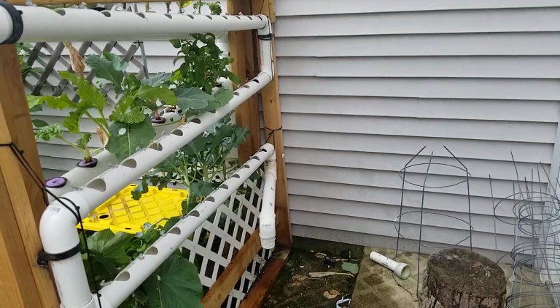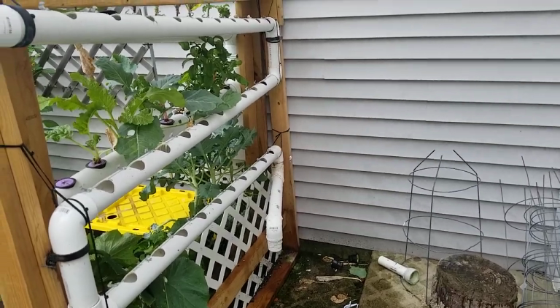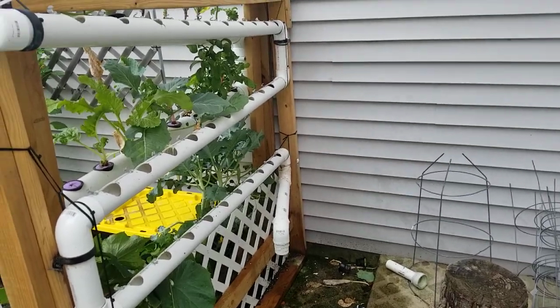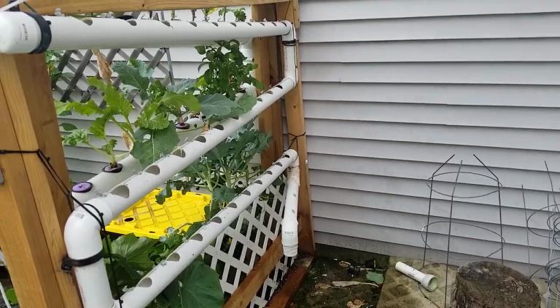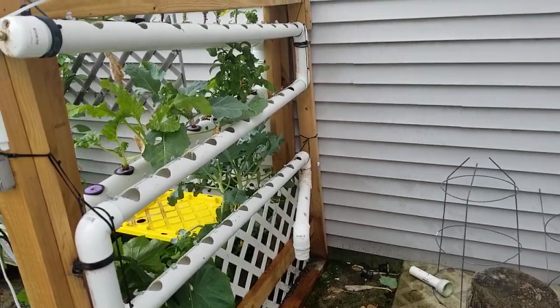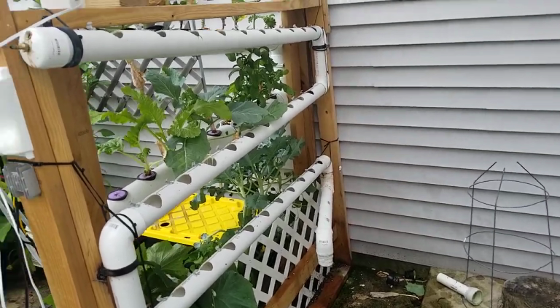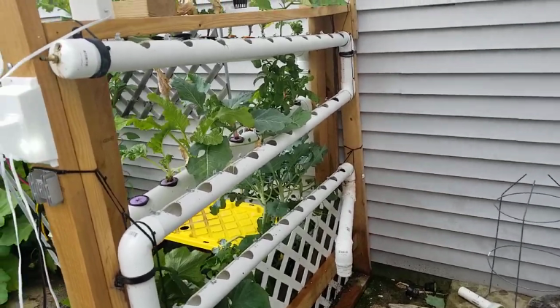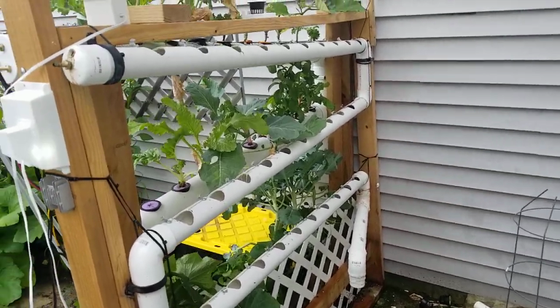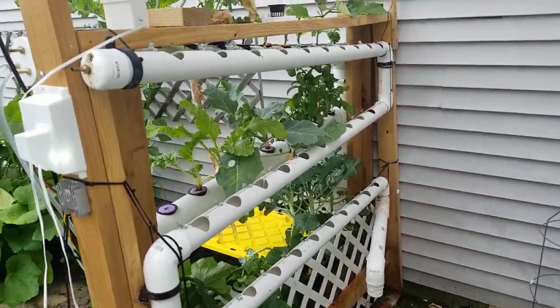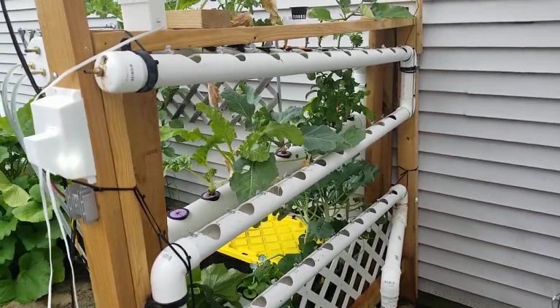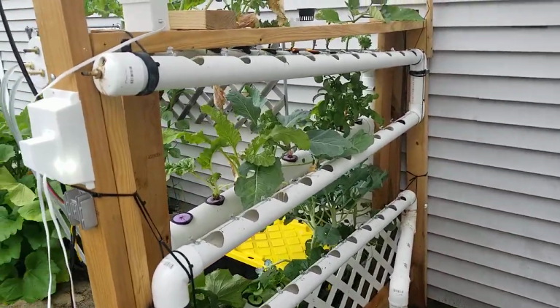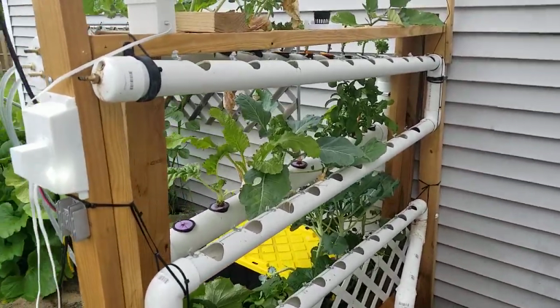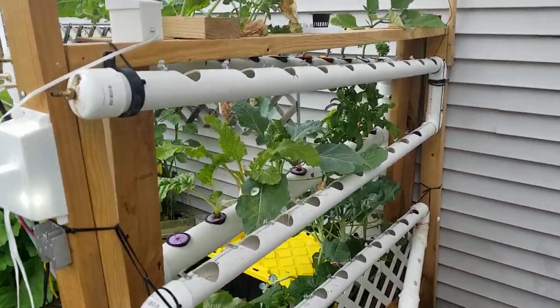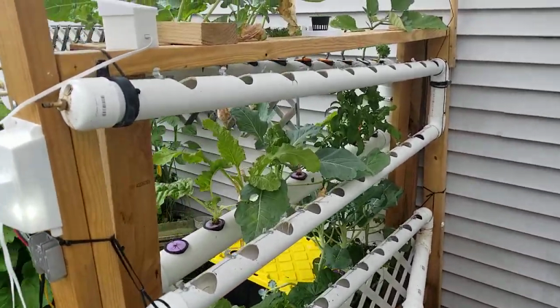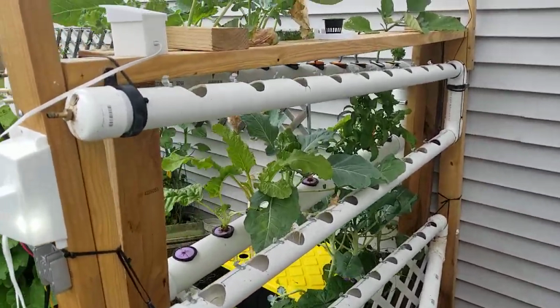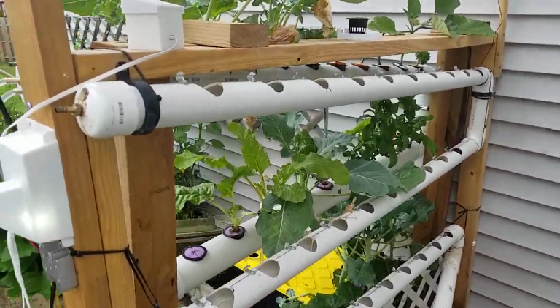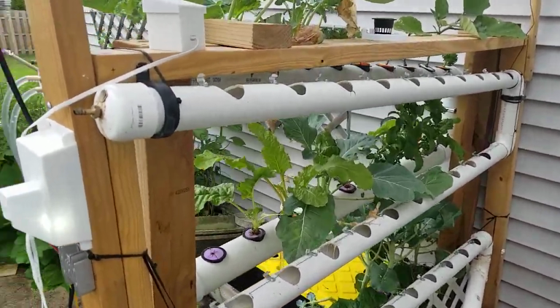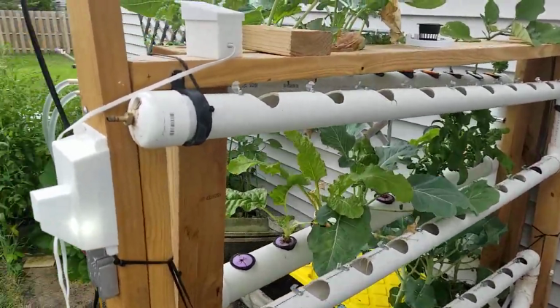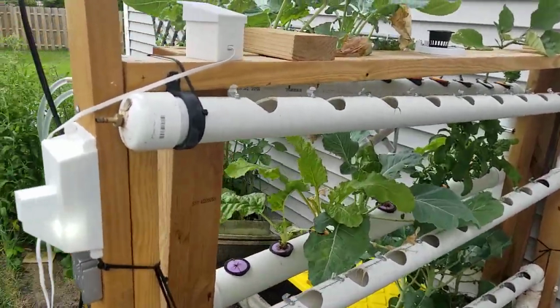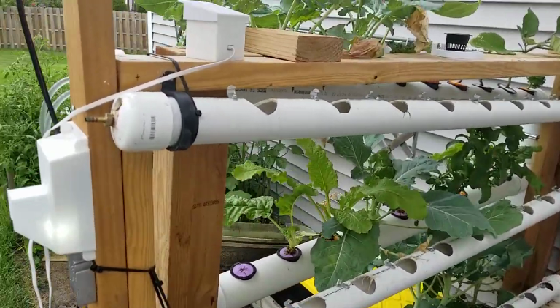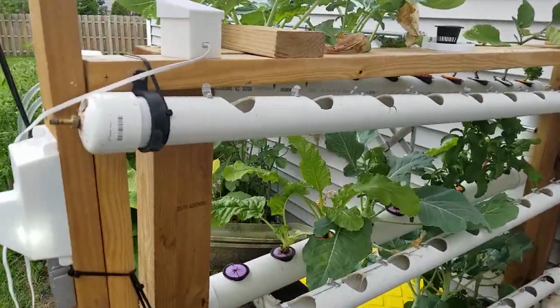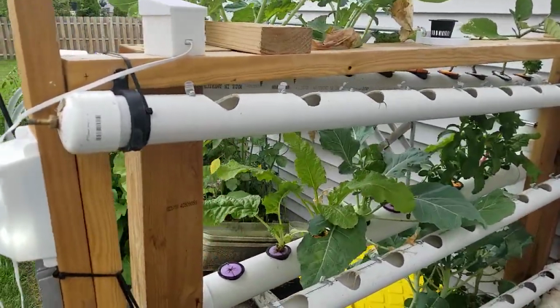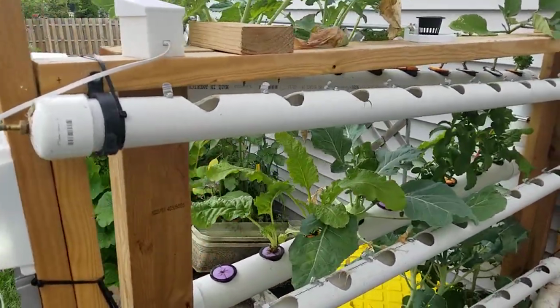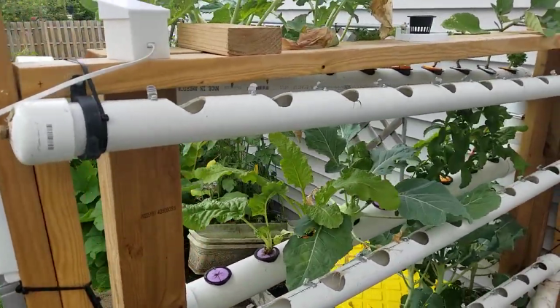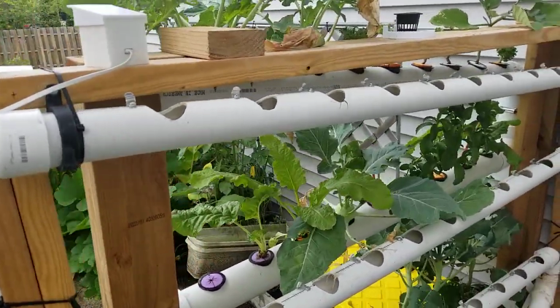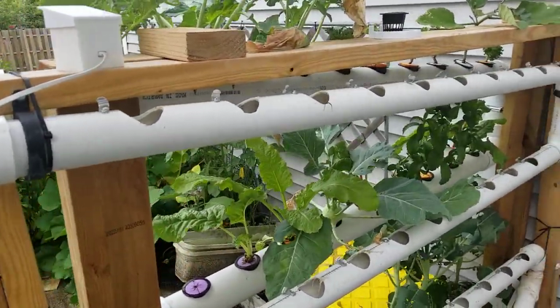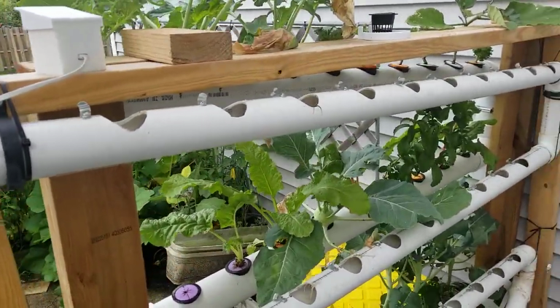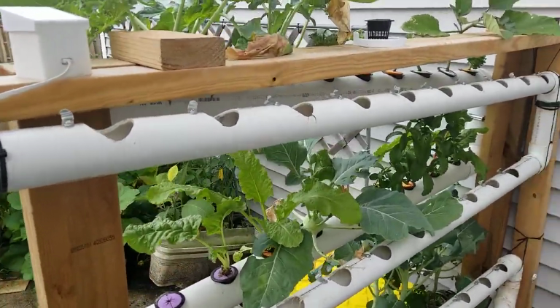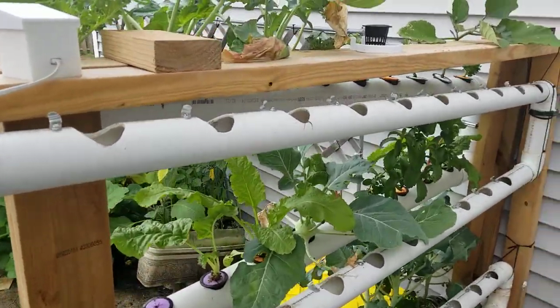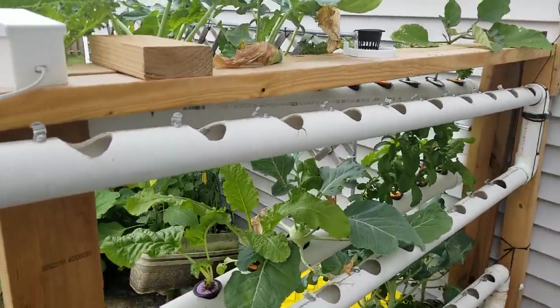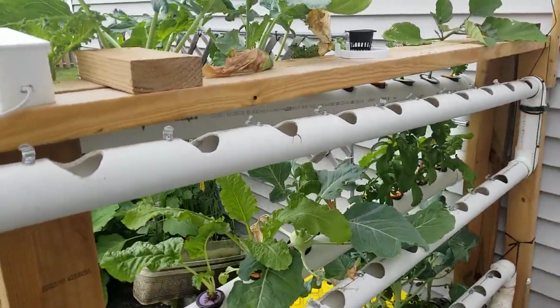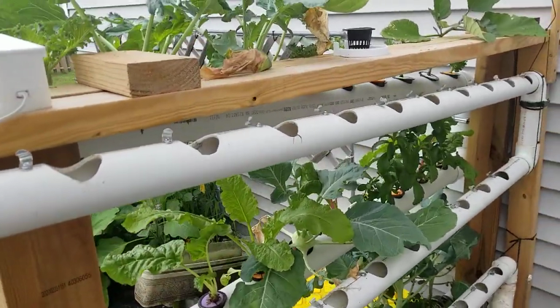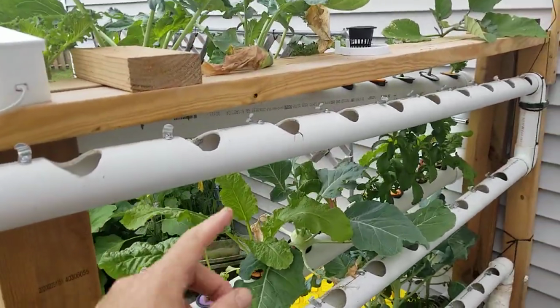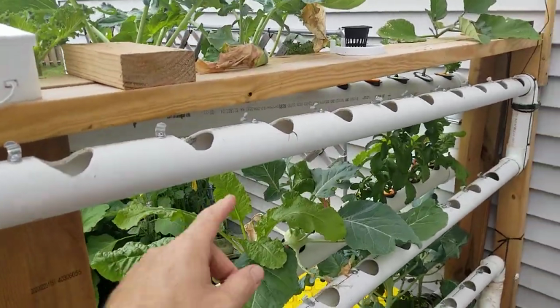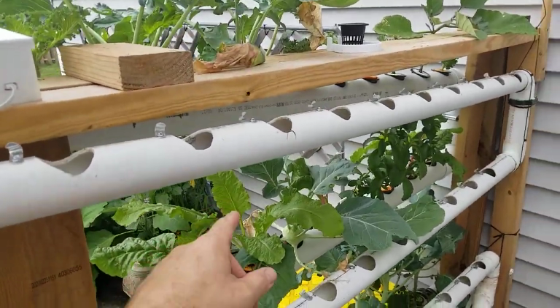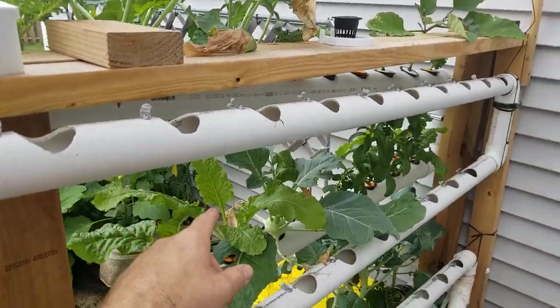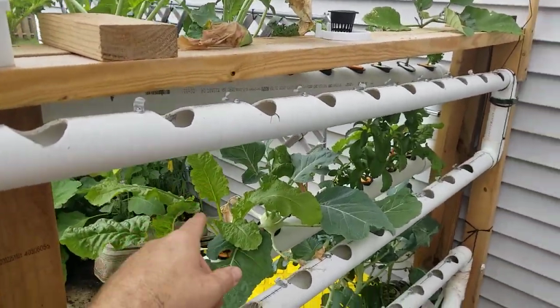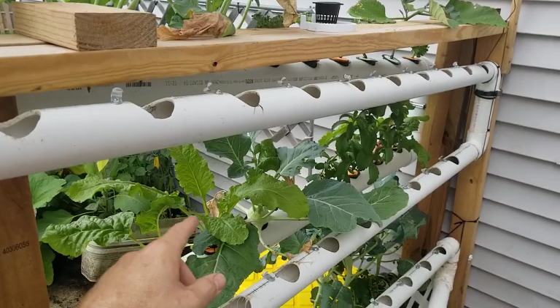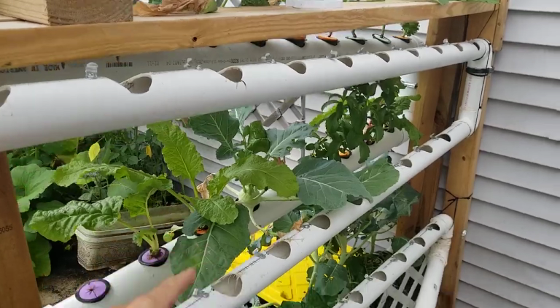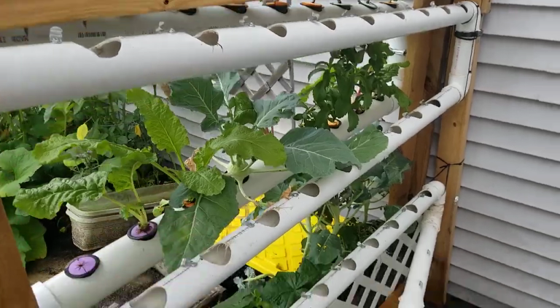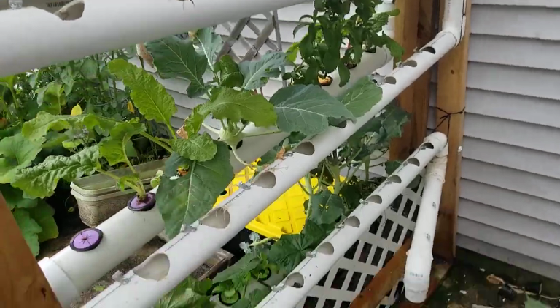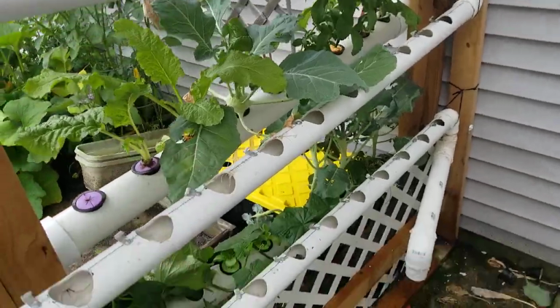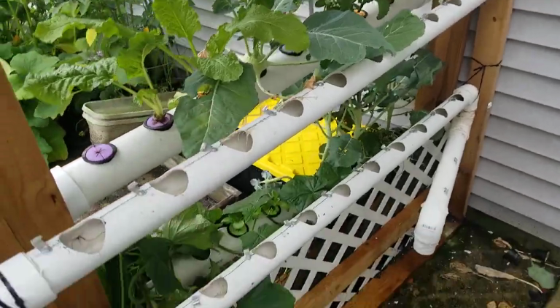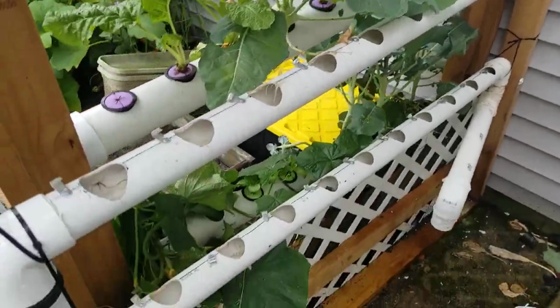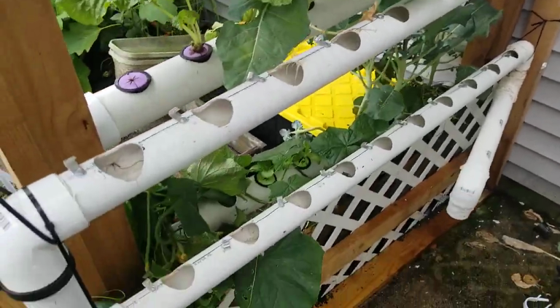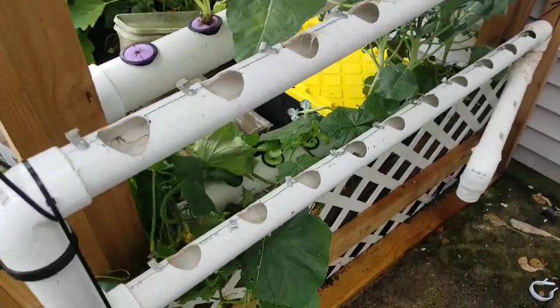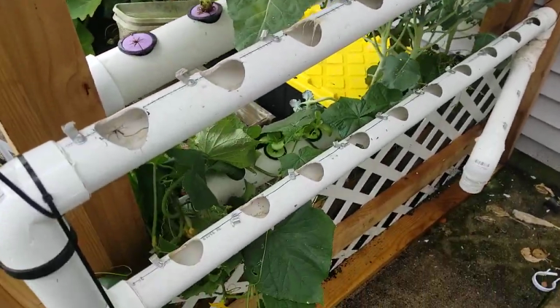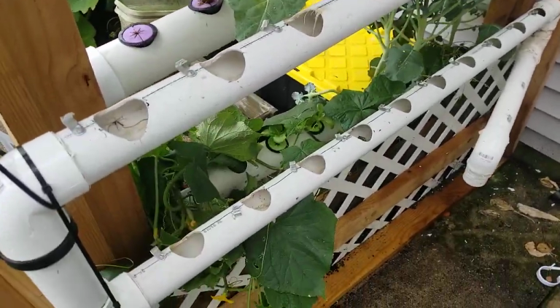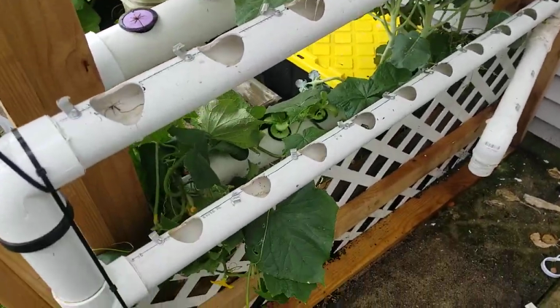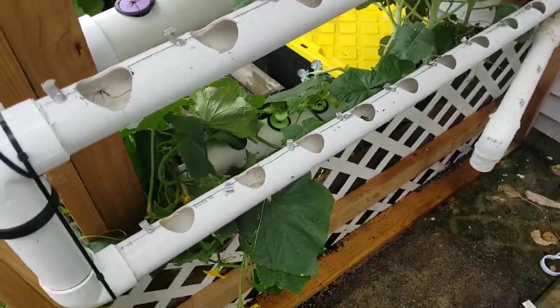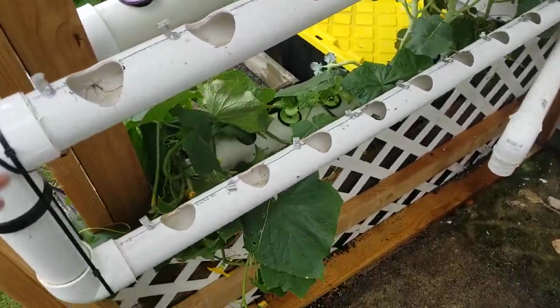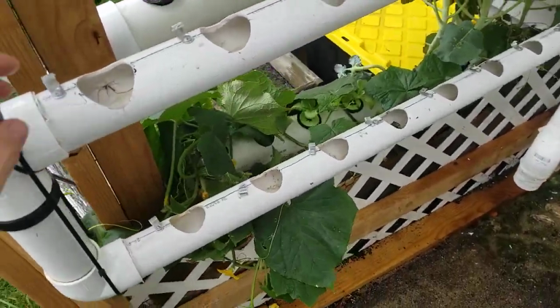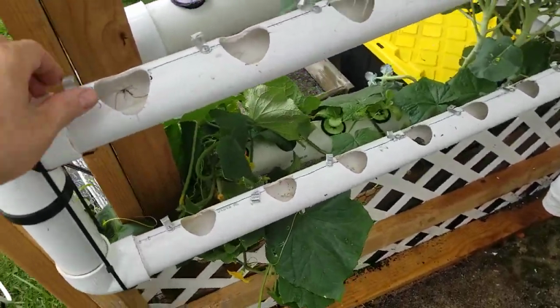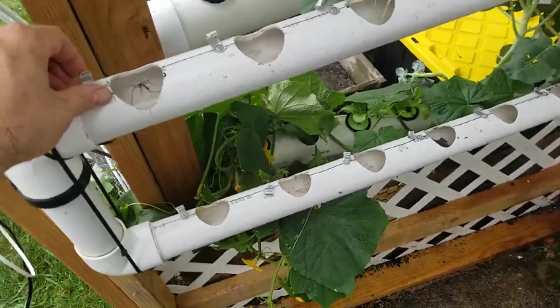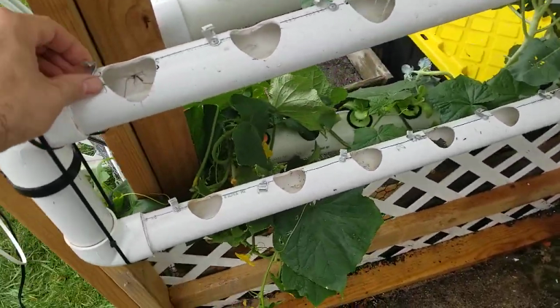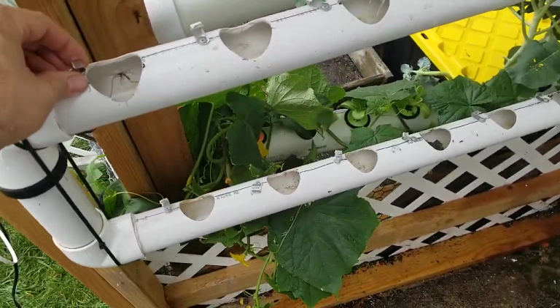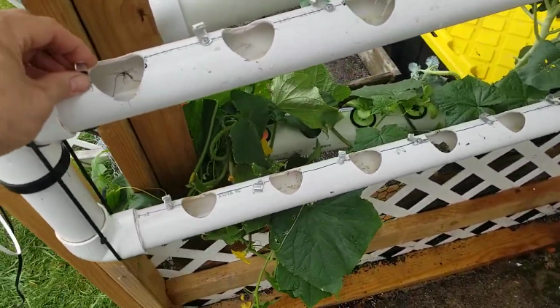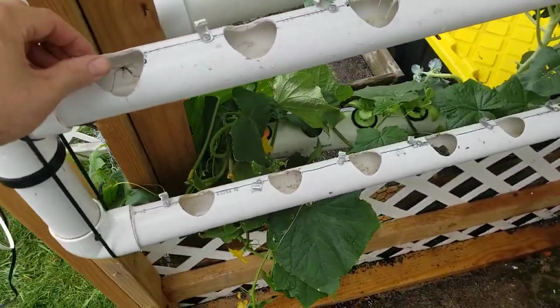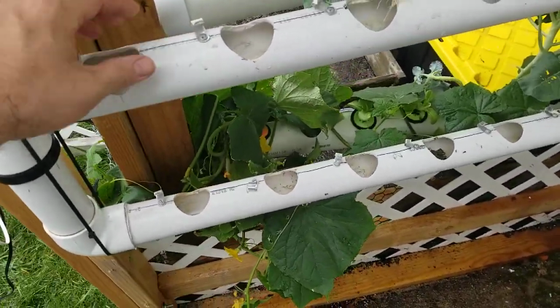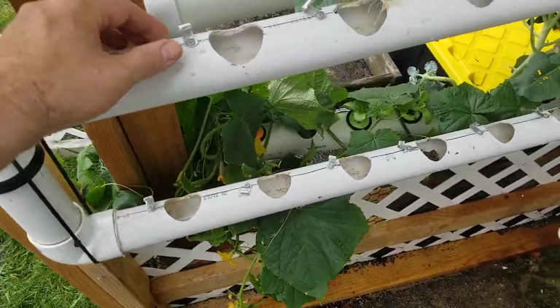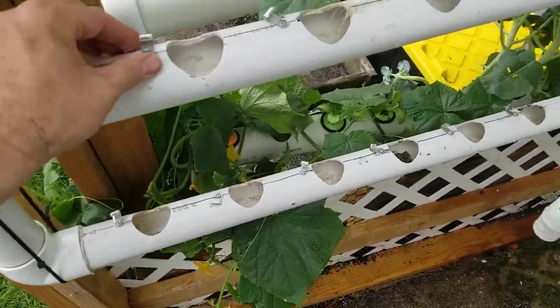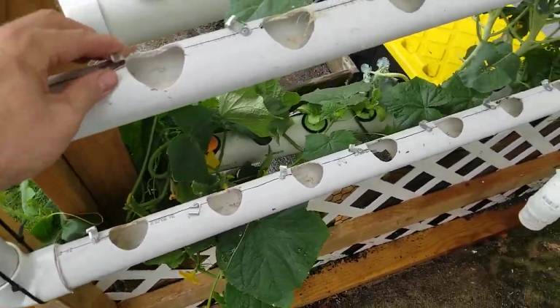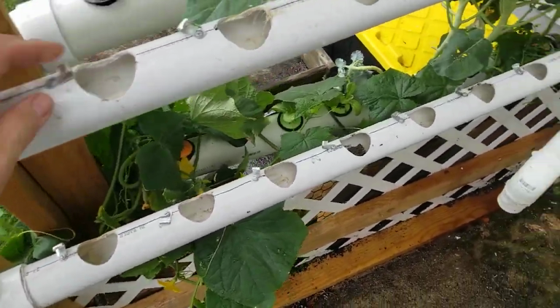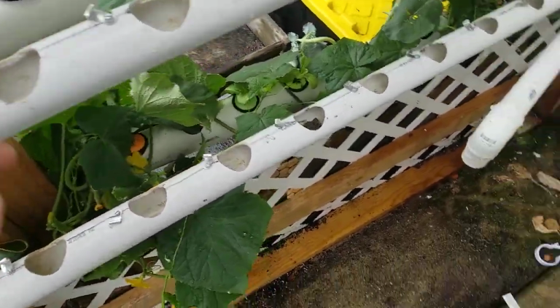All right, so this is the aftermath. All the stuff is transferred over. I still gotta get all these clips transferred over.